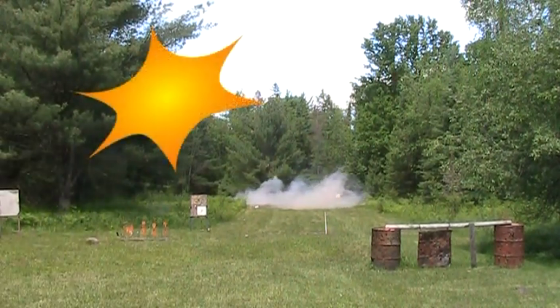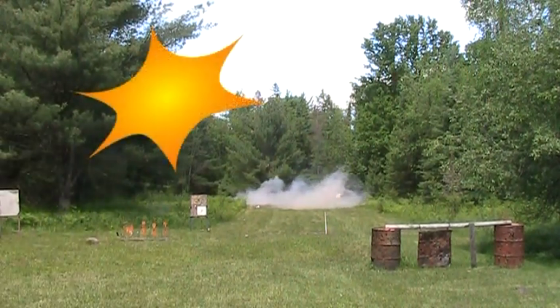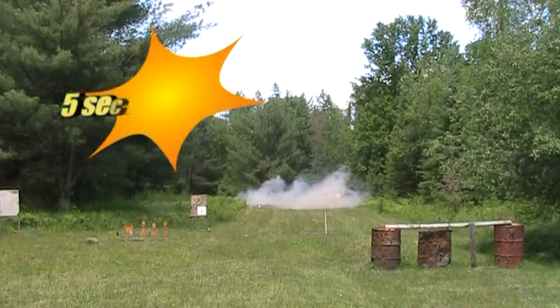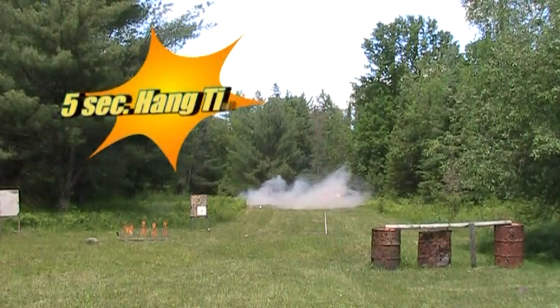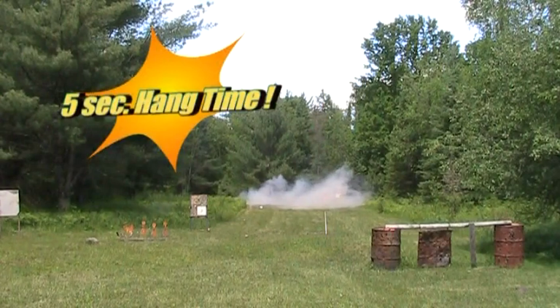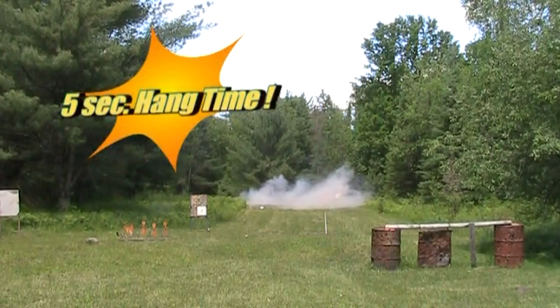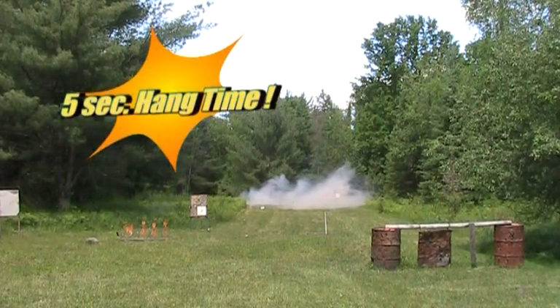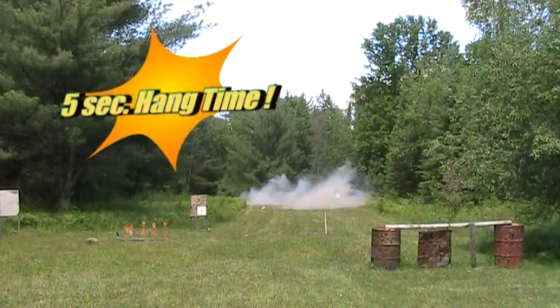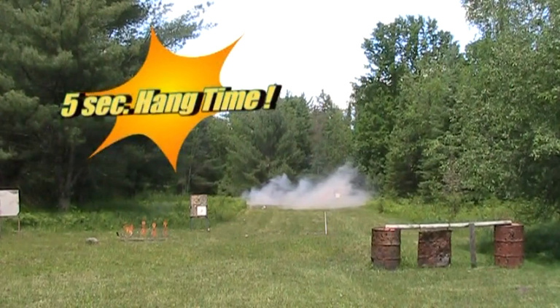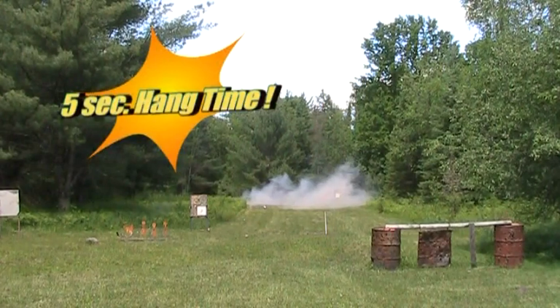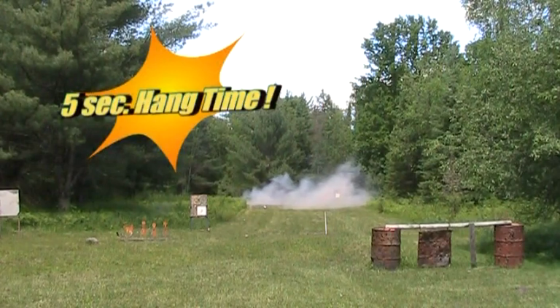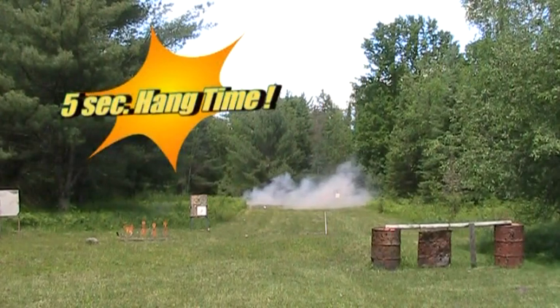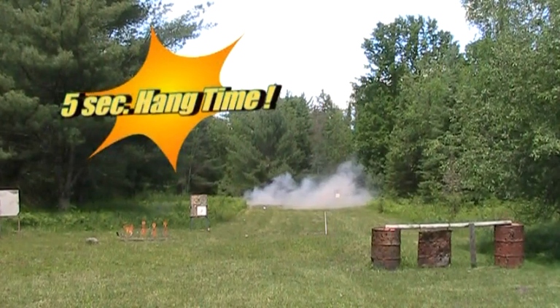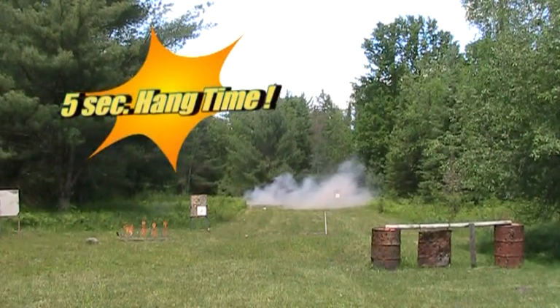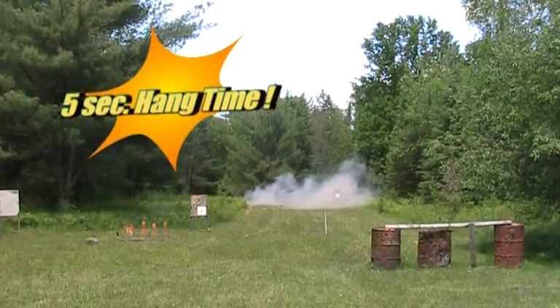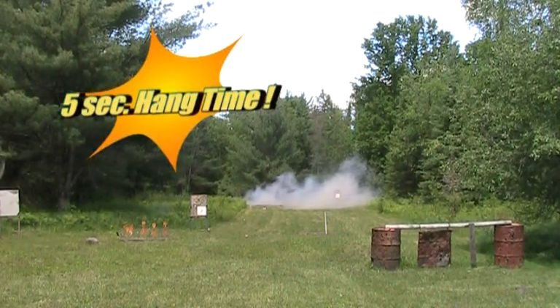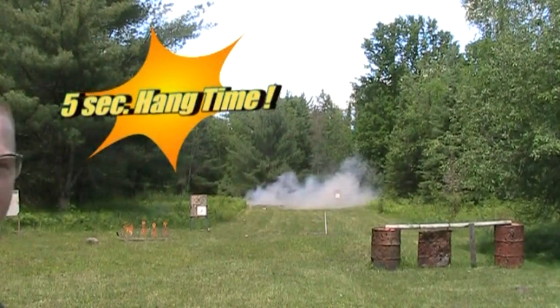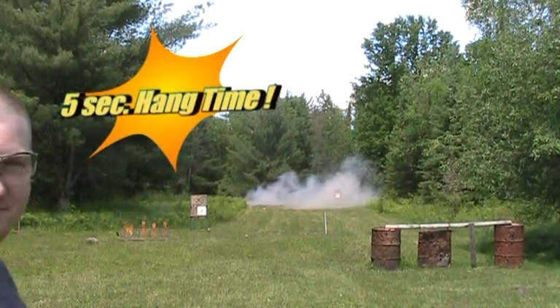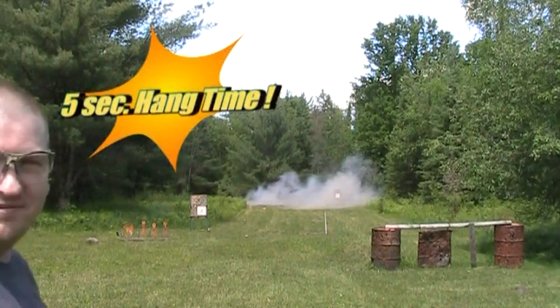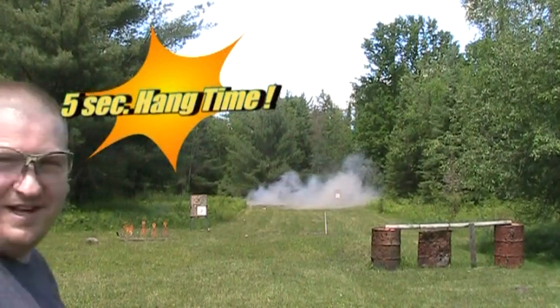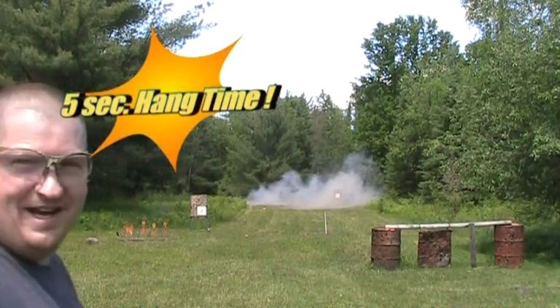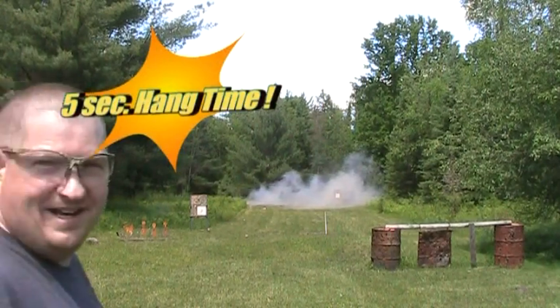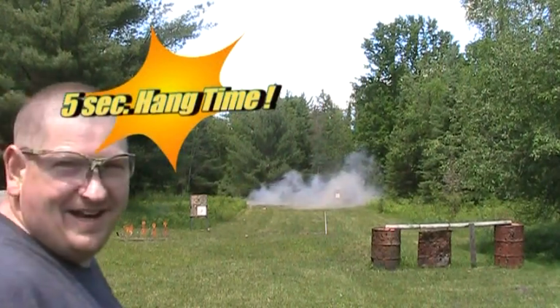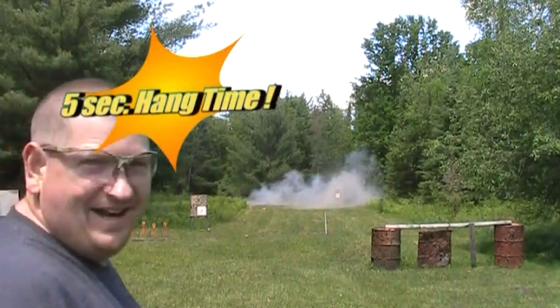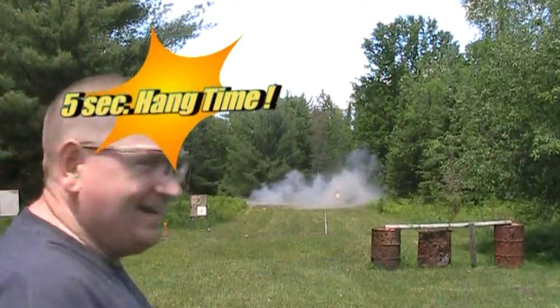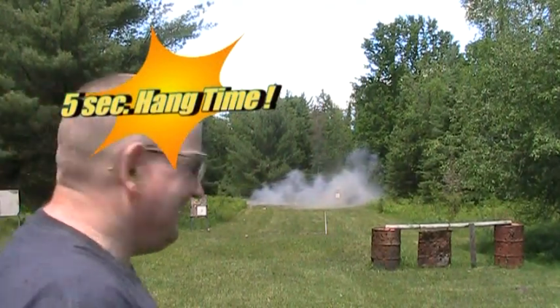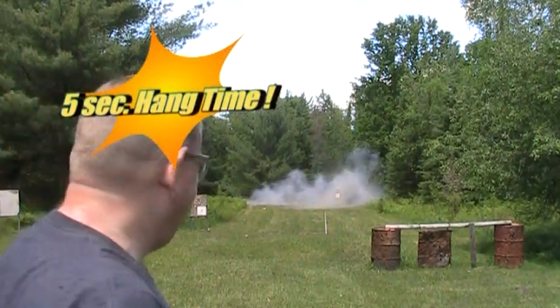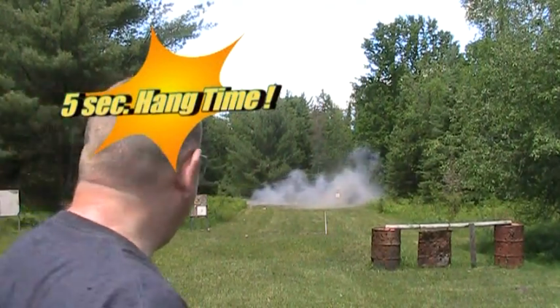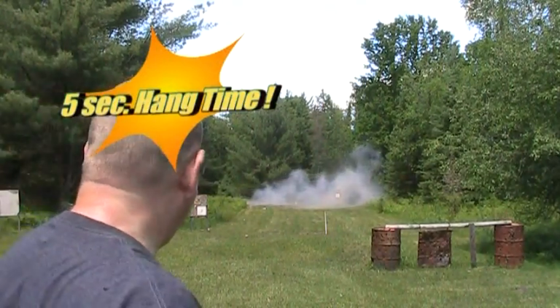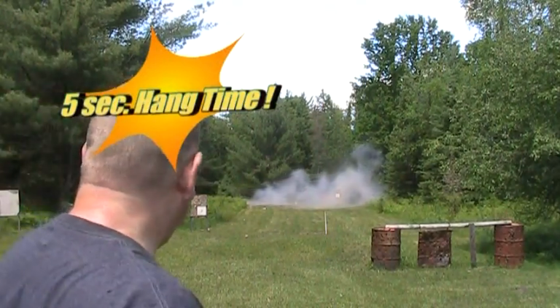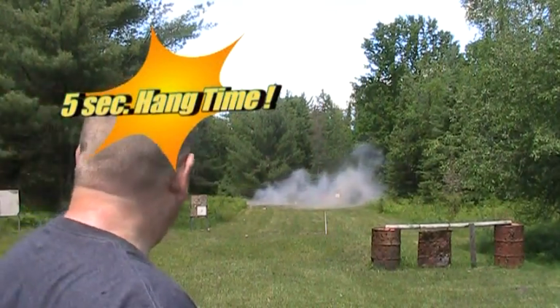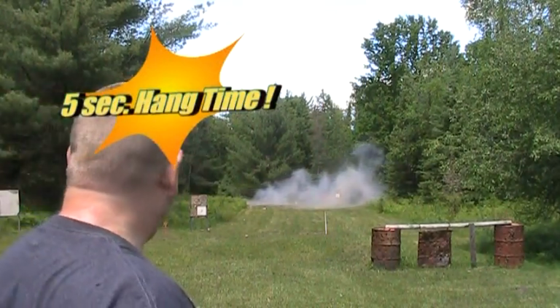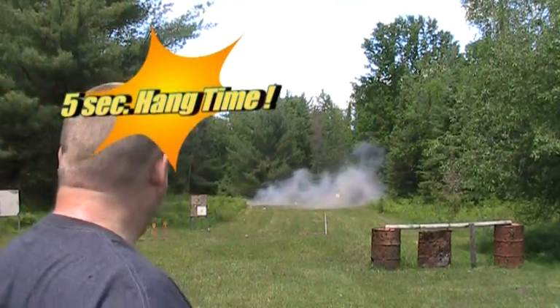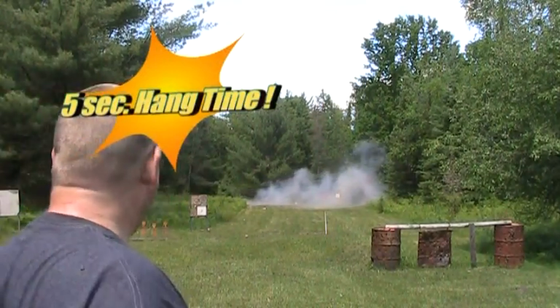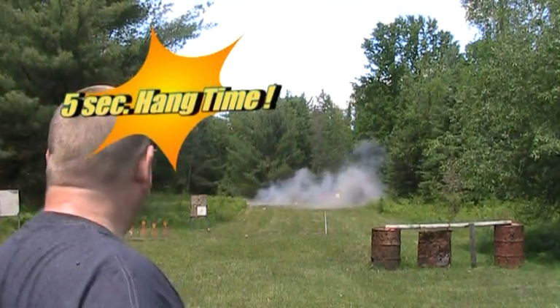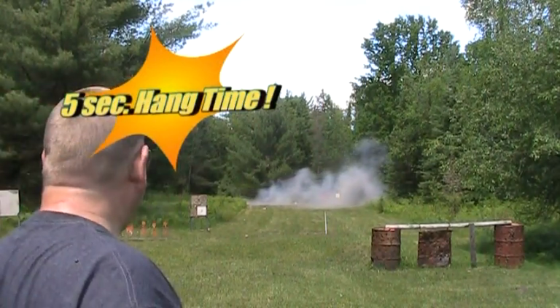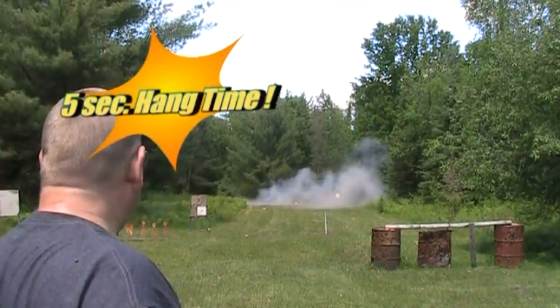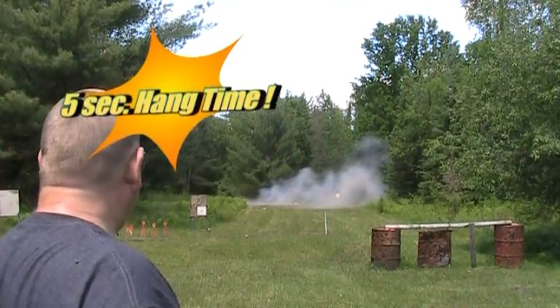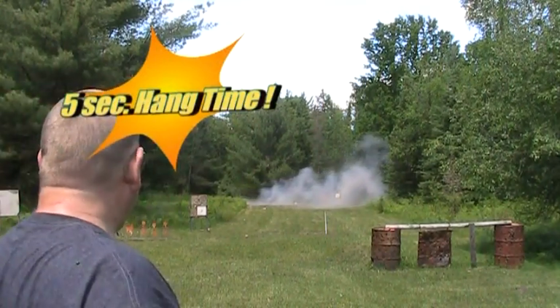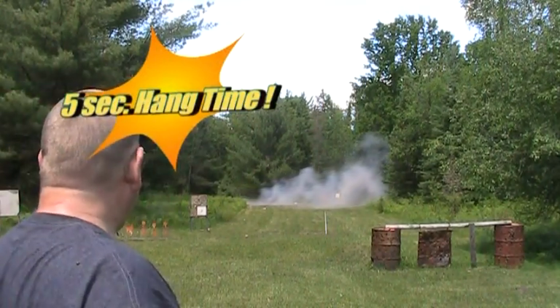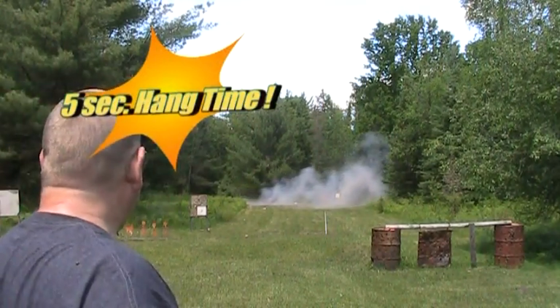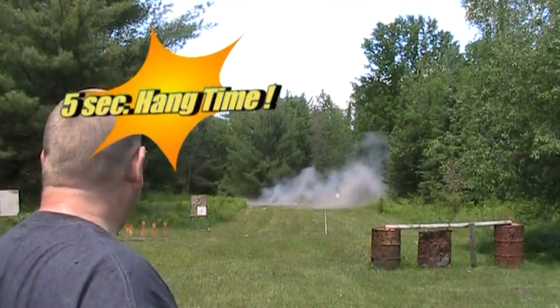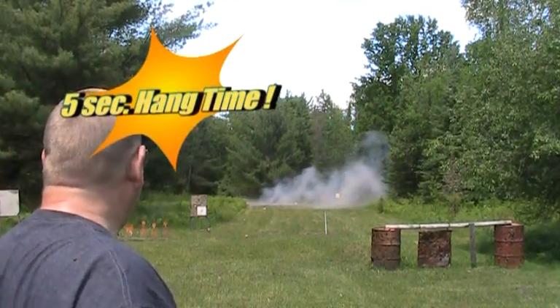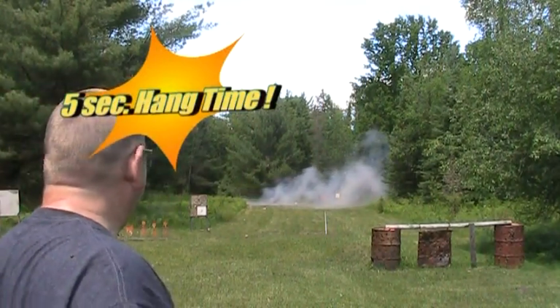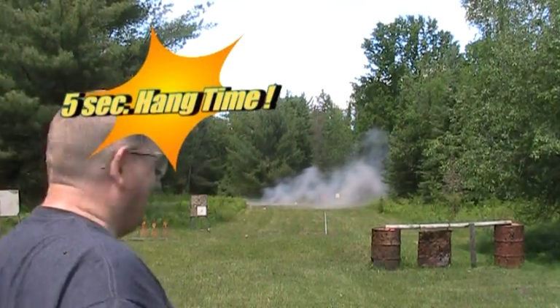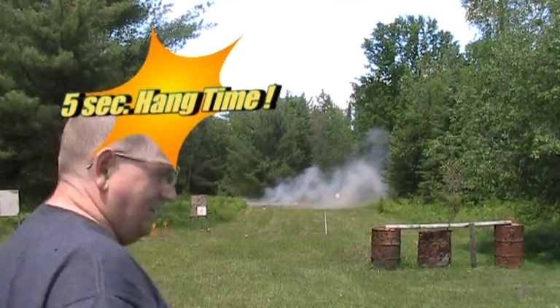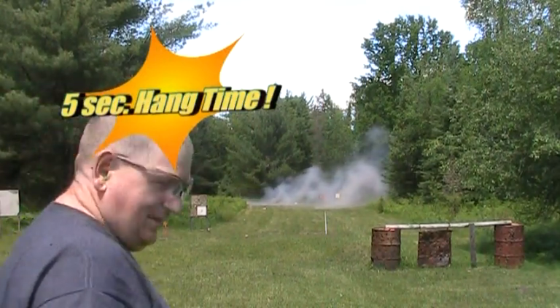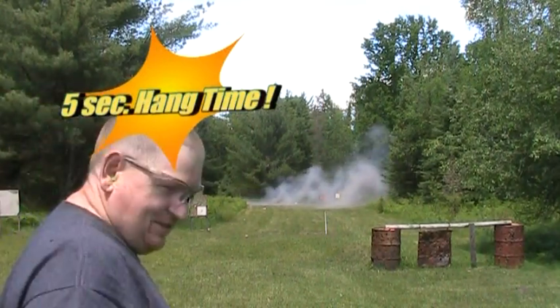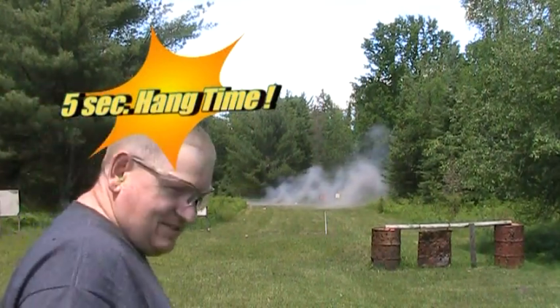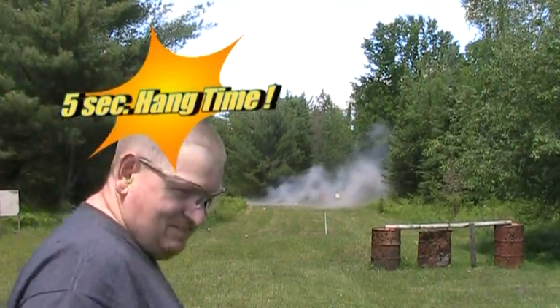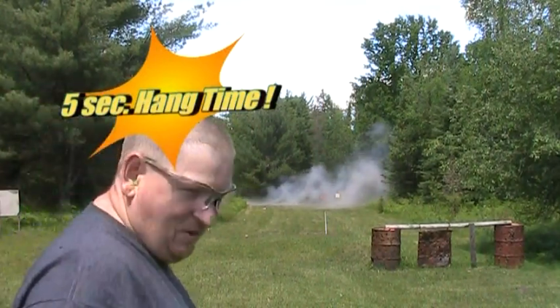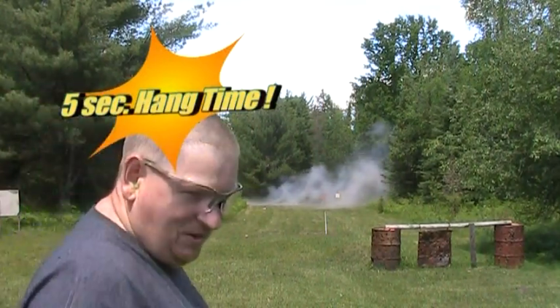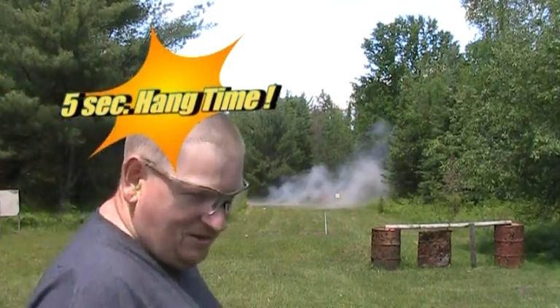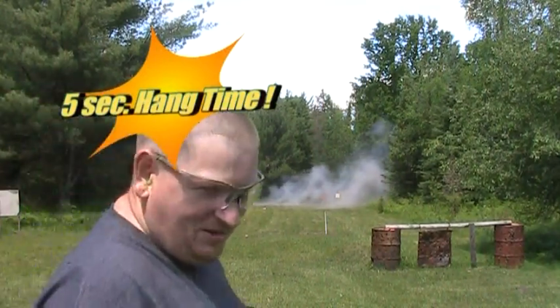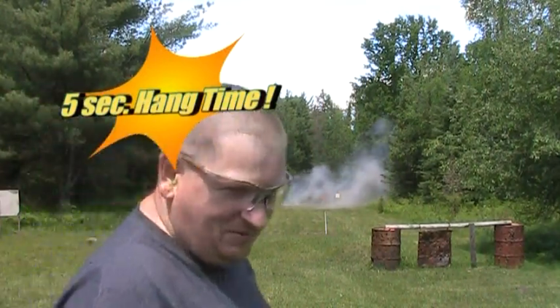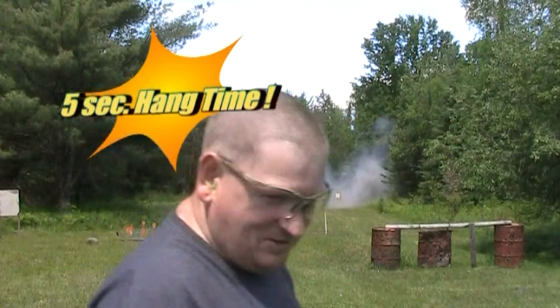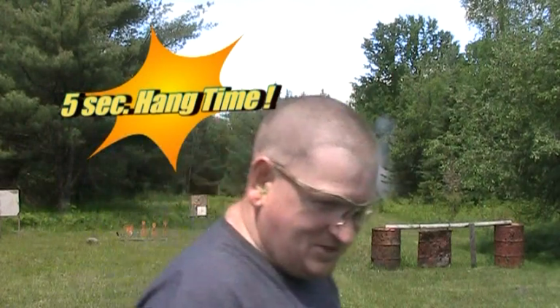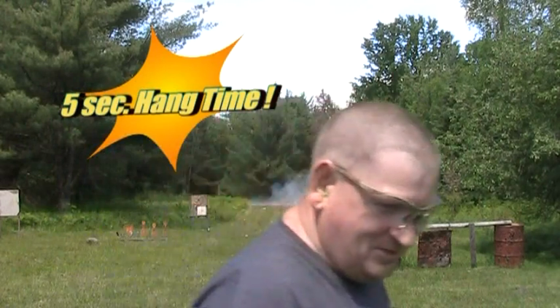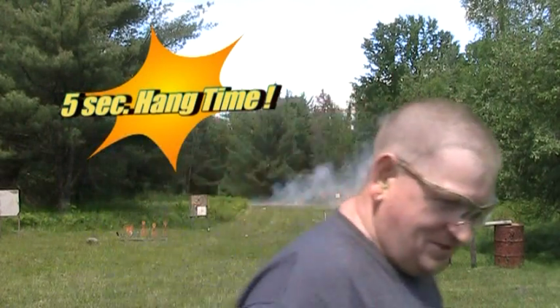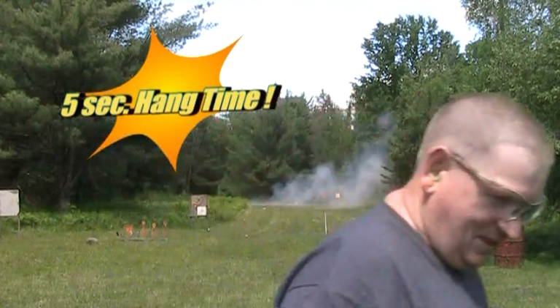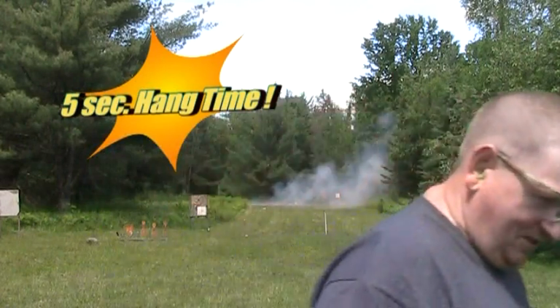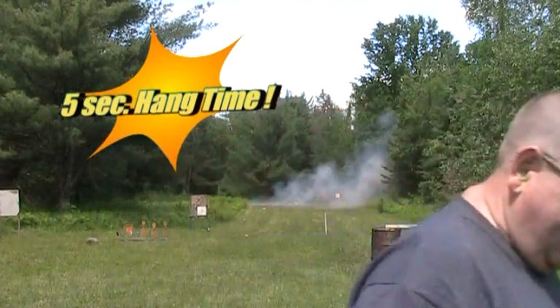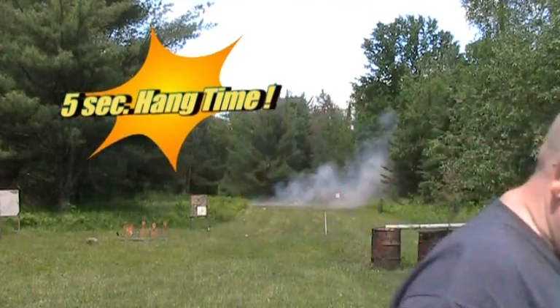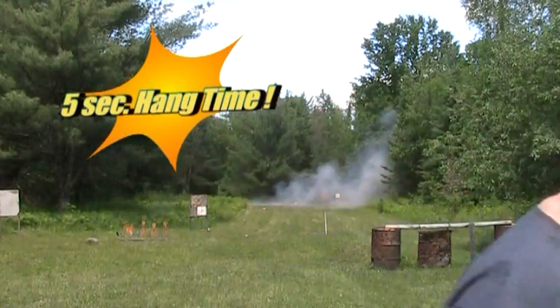Oh yeah, baby! That went flying high. We'll let the smoke clear and we'll shoot the other one.